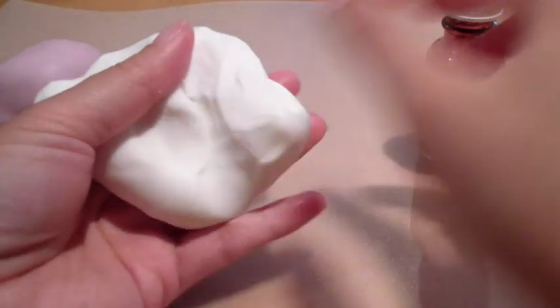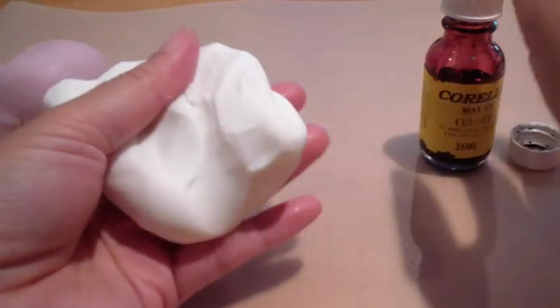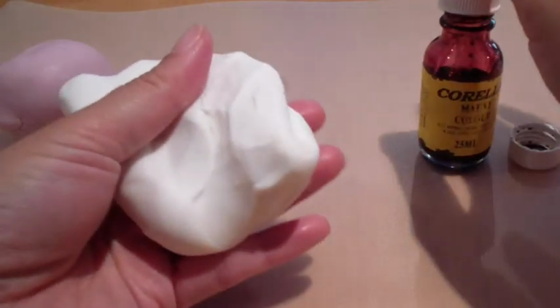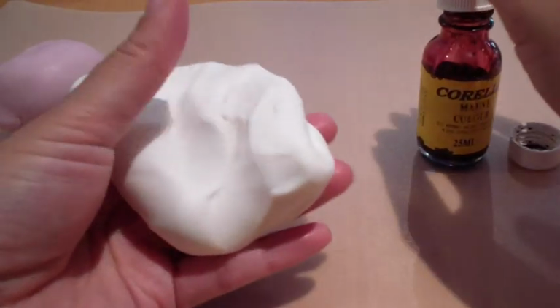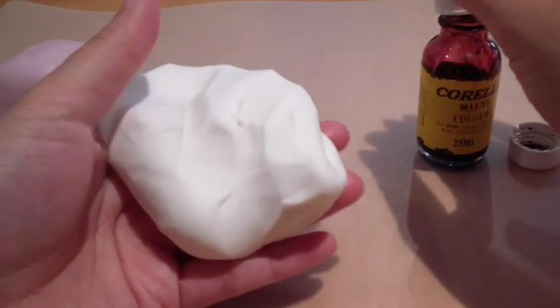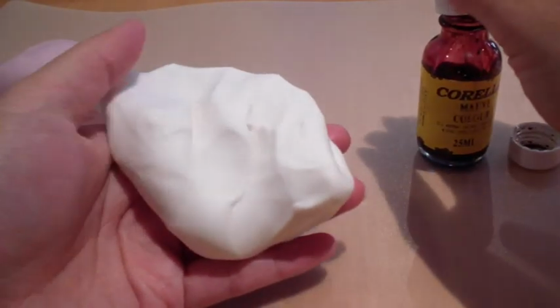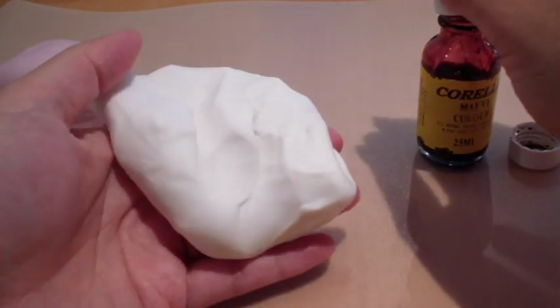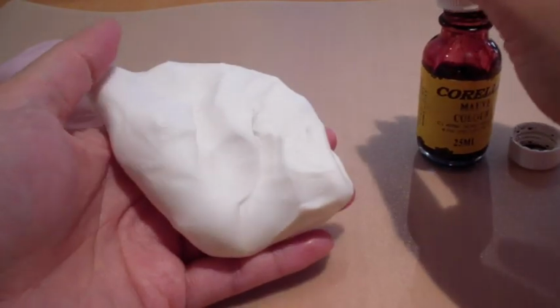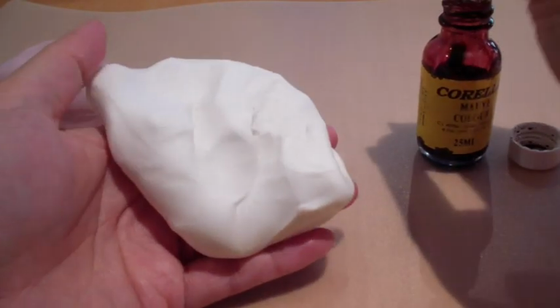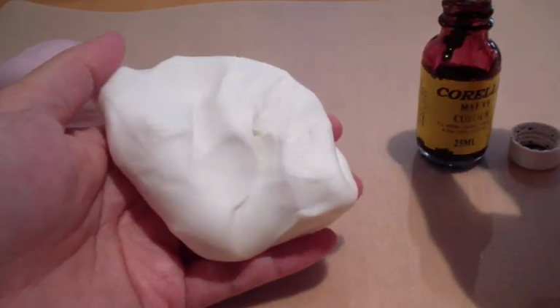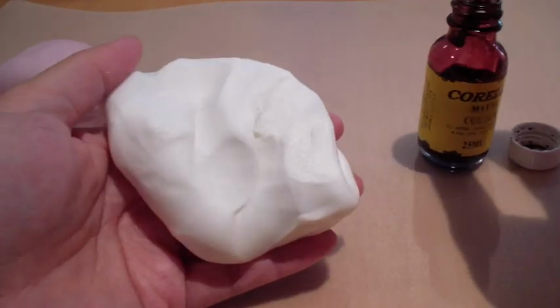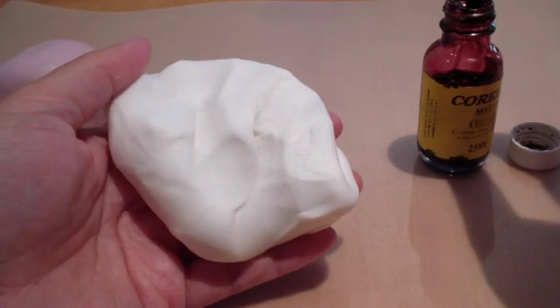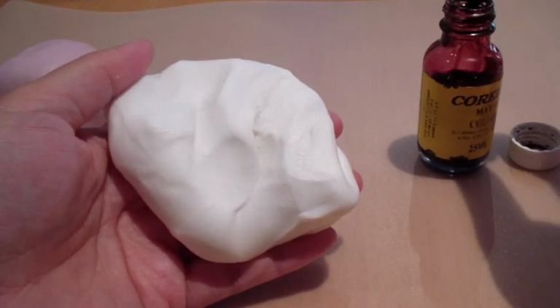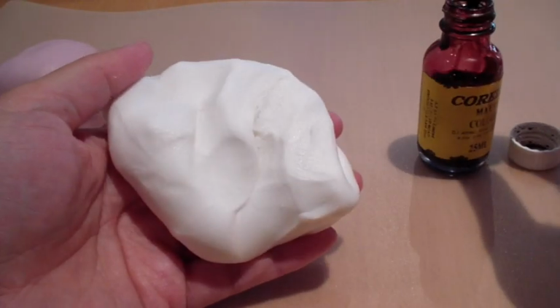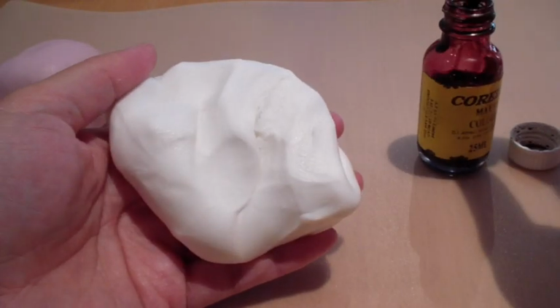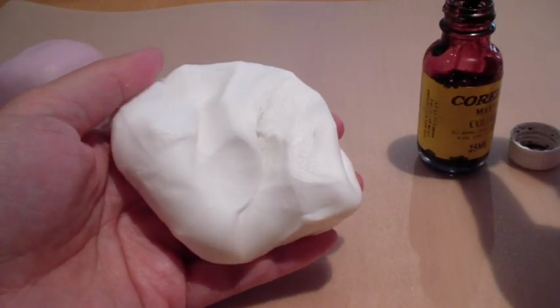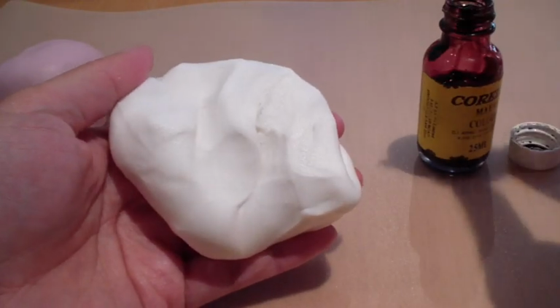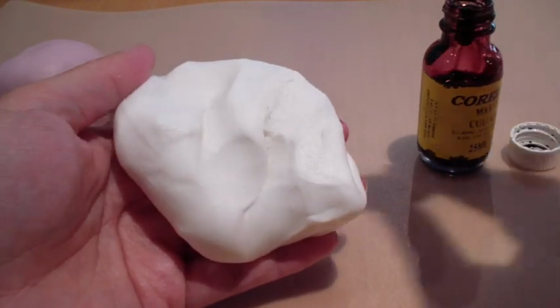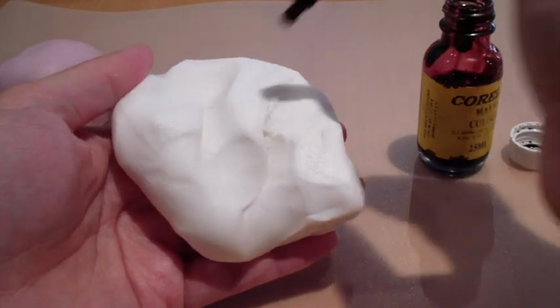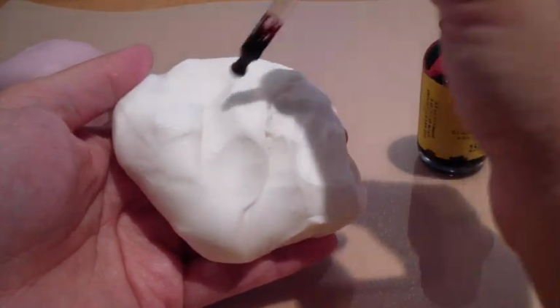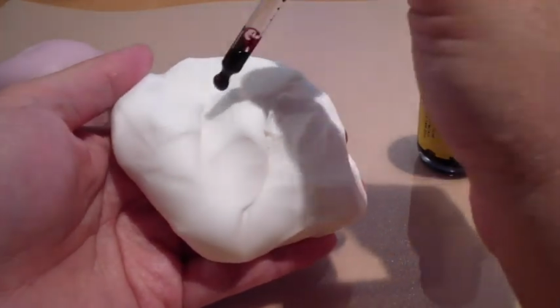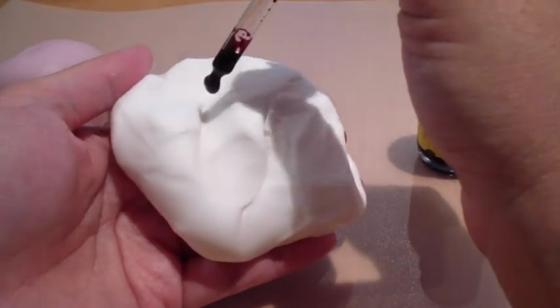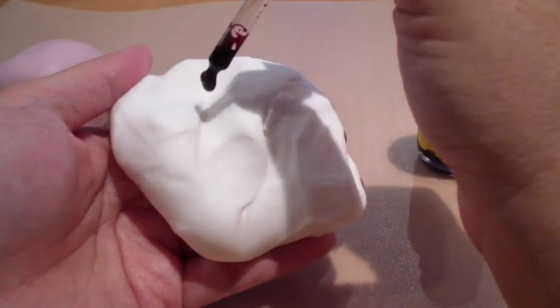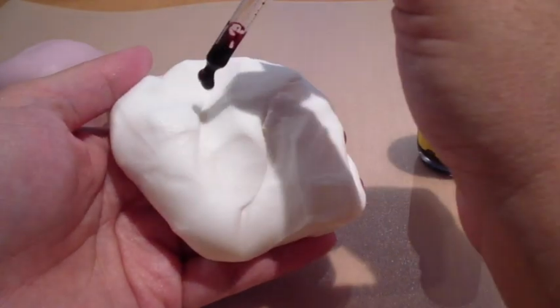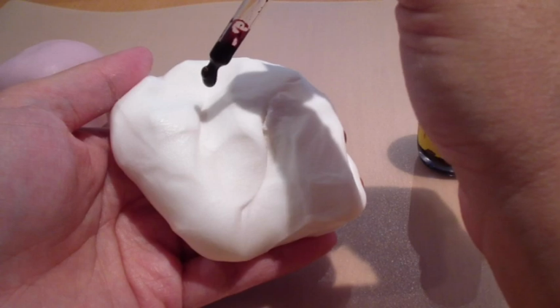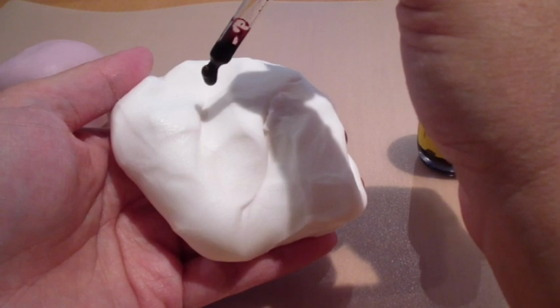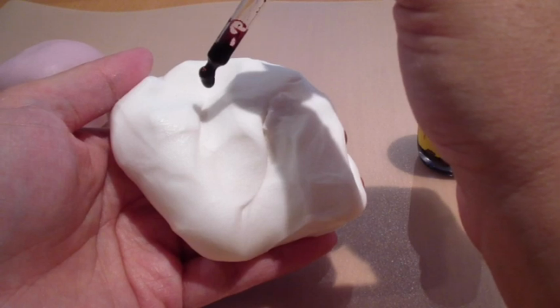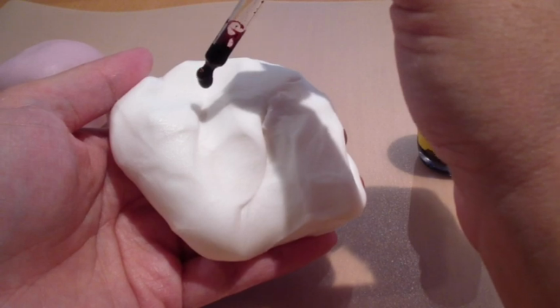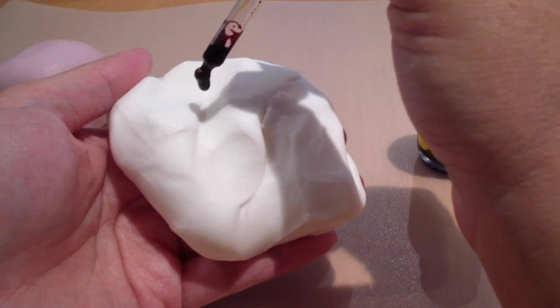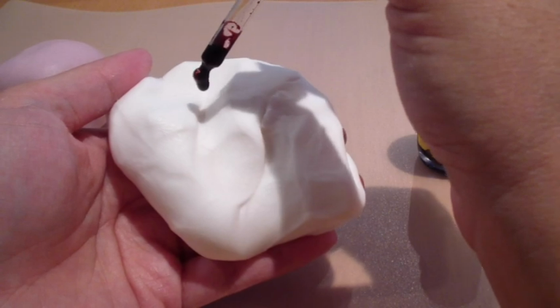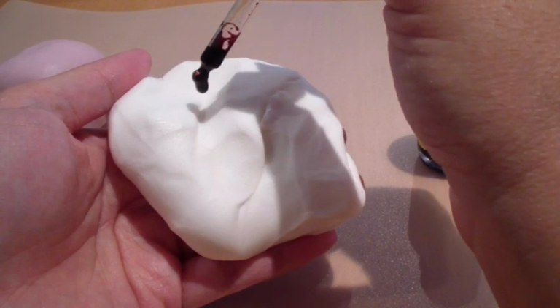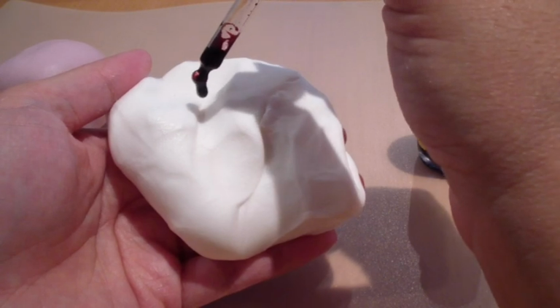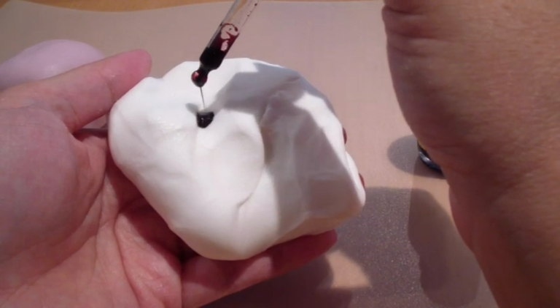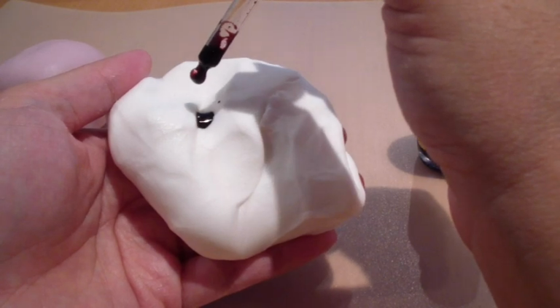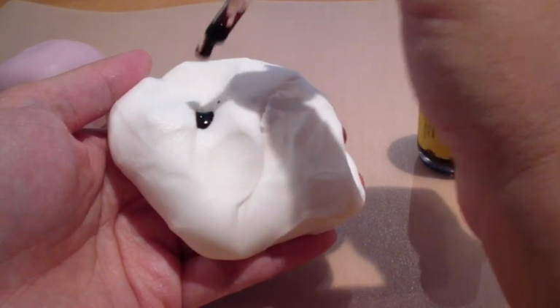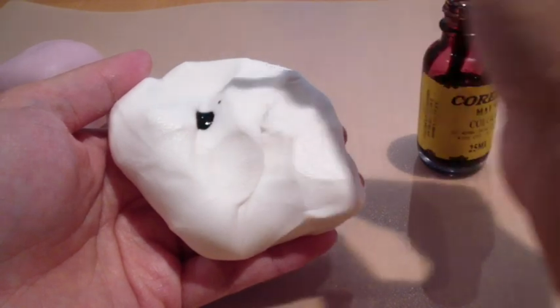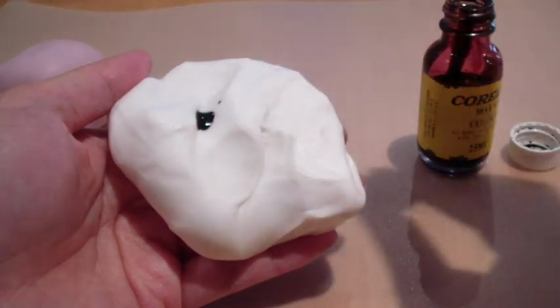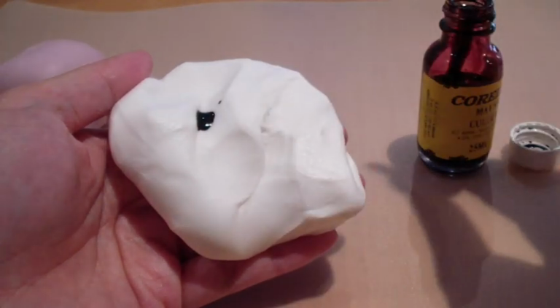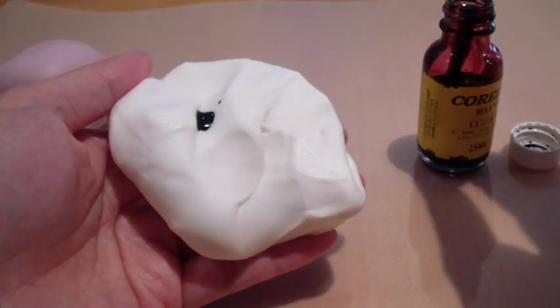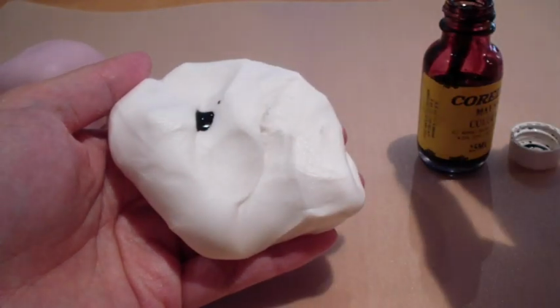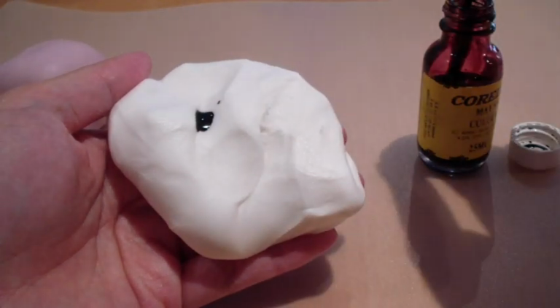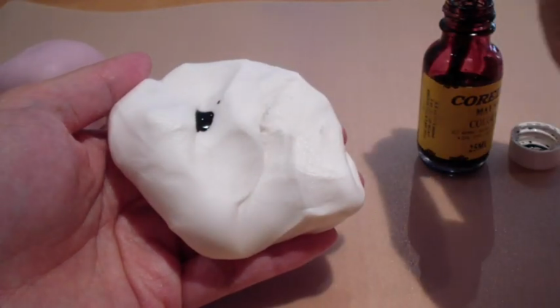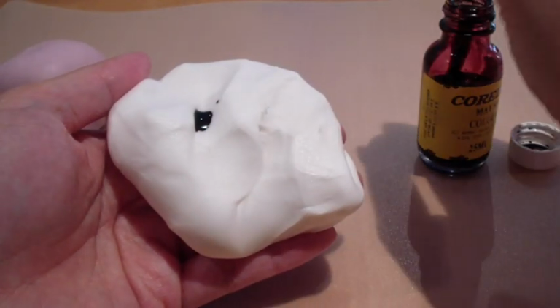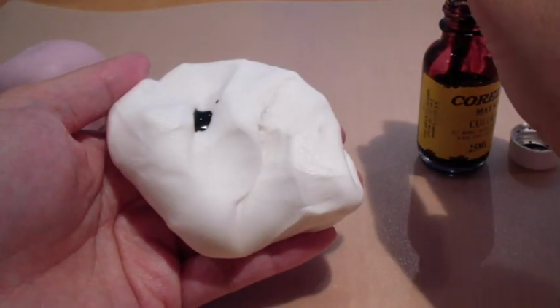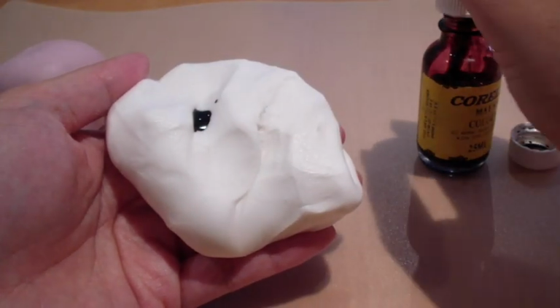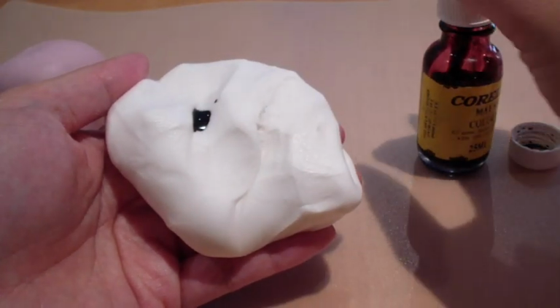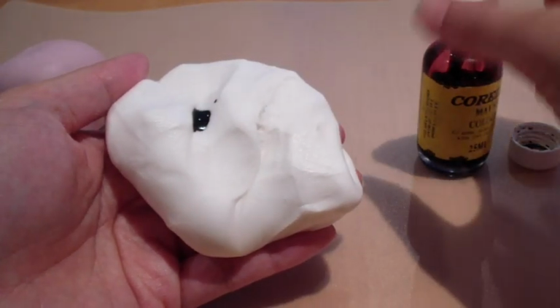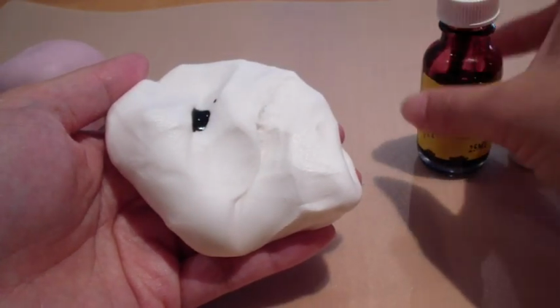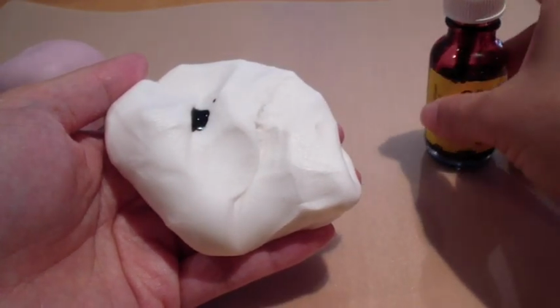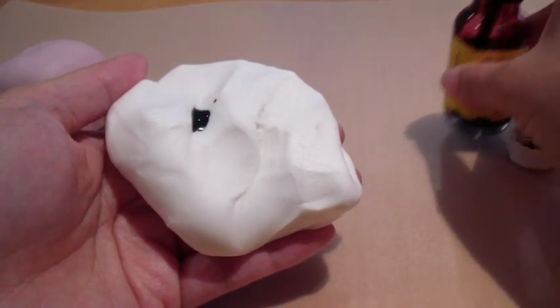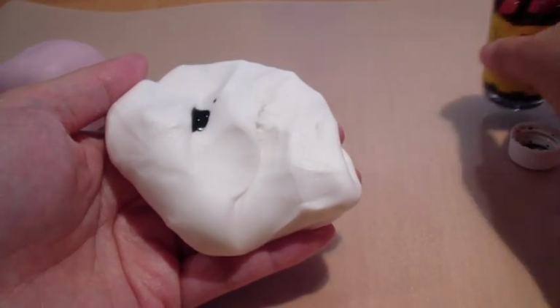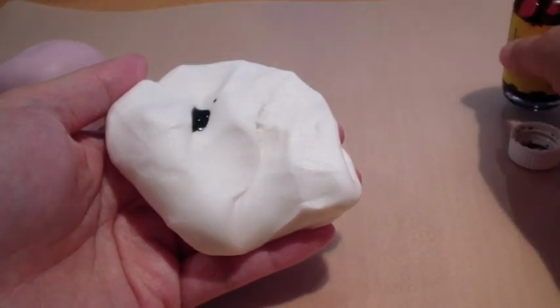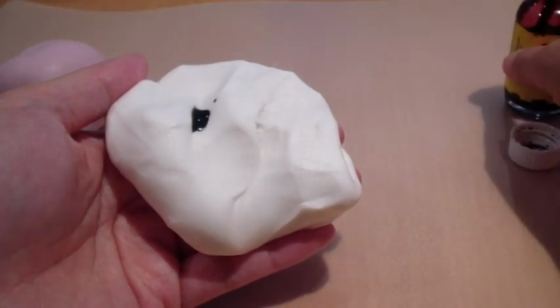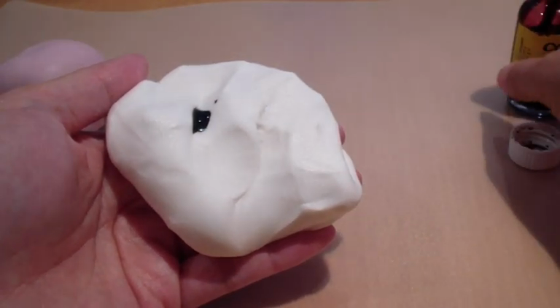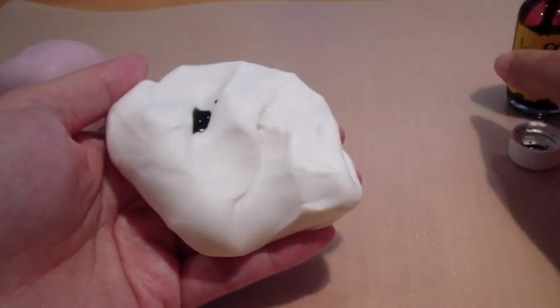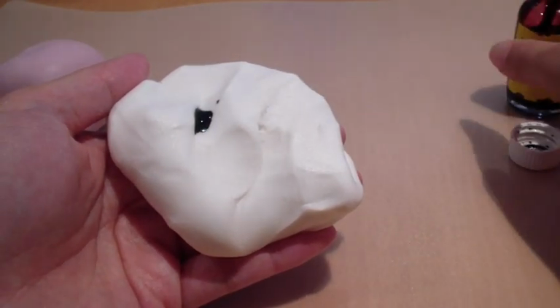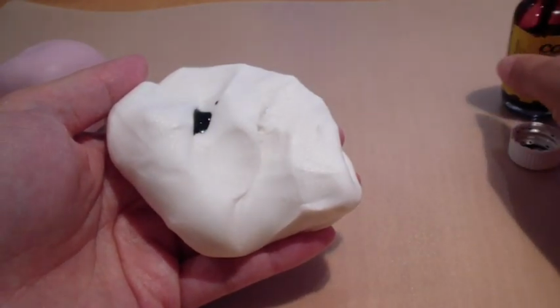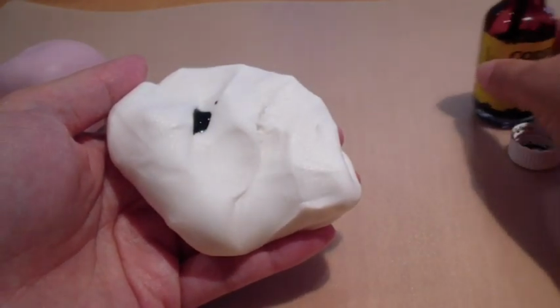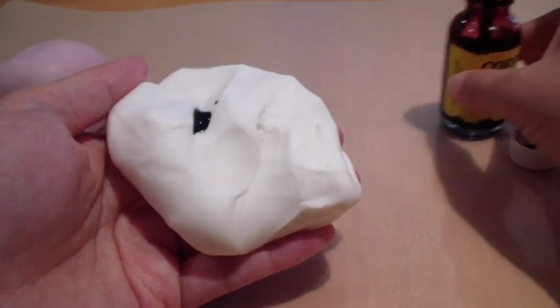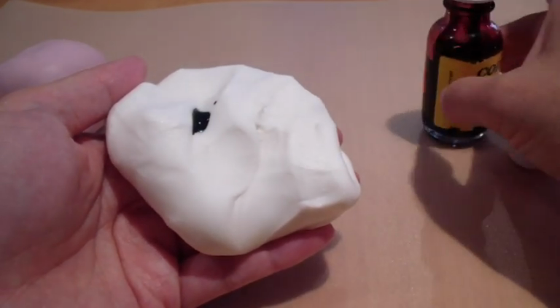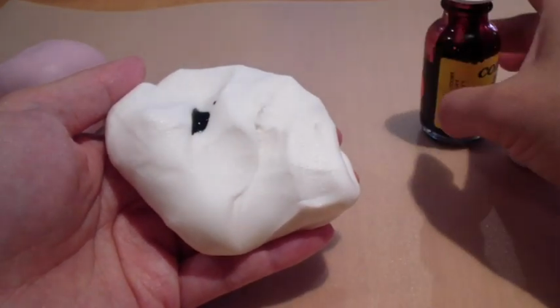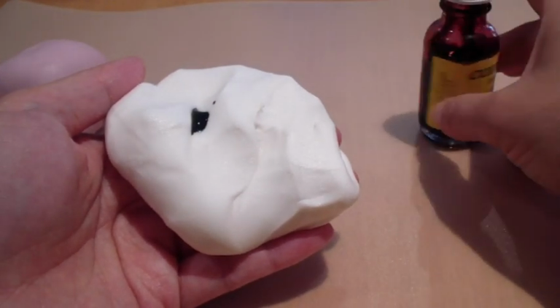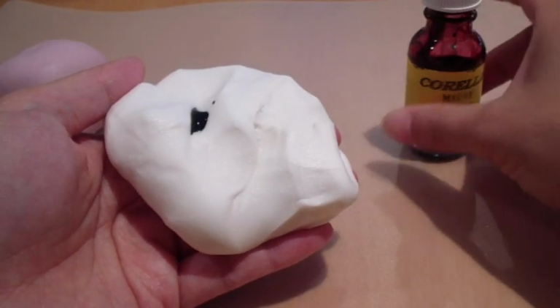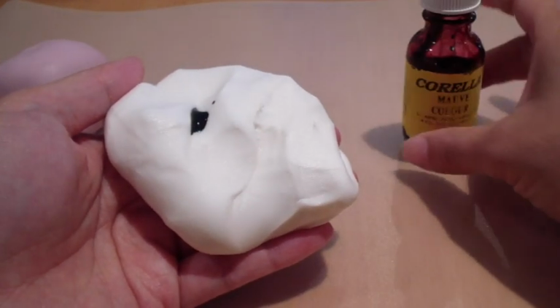Now what you're going to do is add in a drop of food colour. Since this is a small quantity of fondant, I'm not going to add too much. I don't want to overdo it.